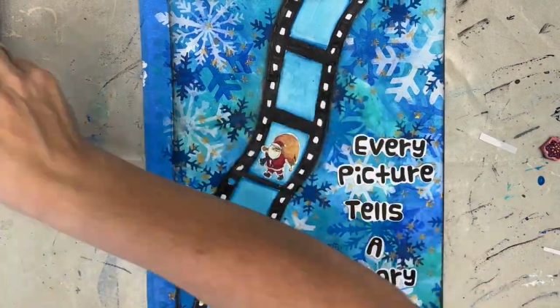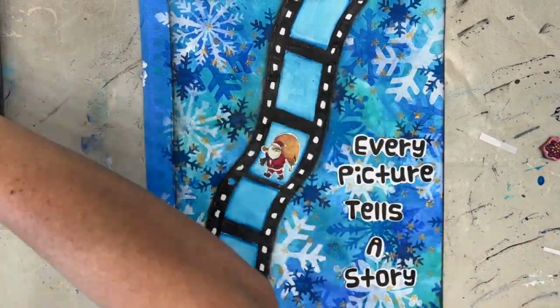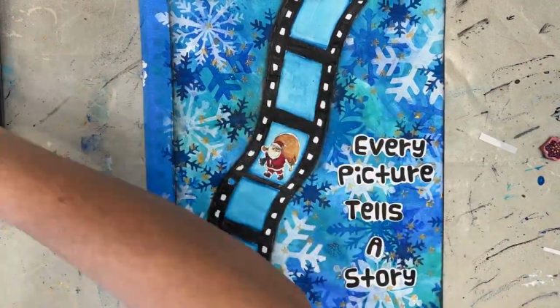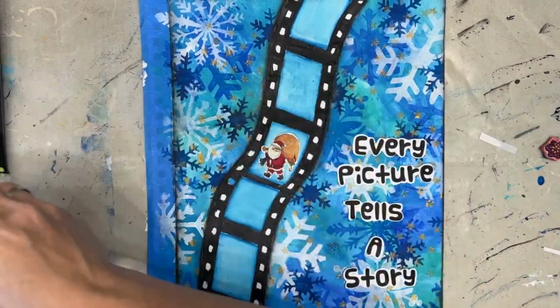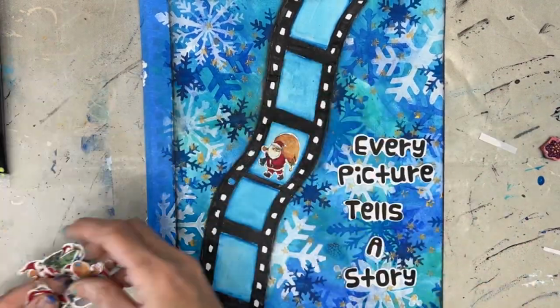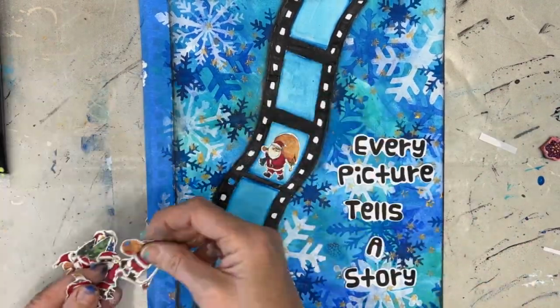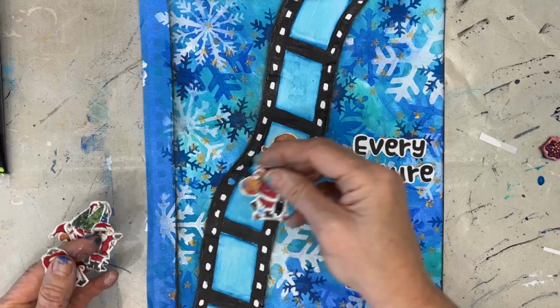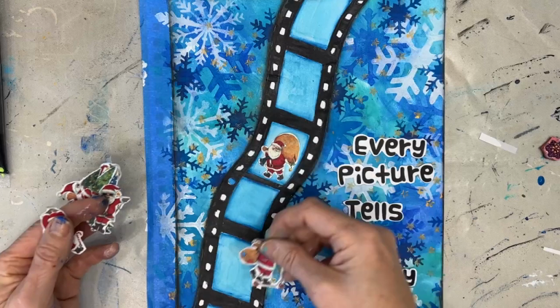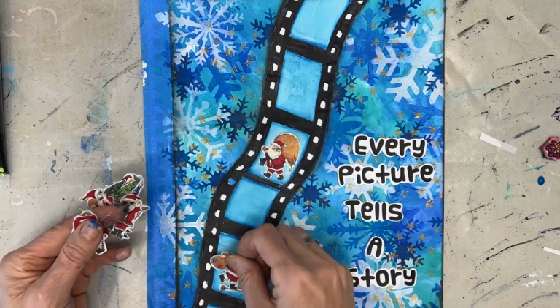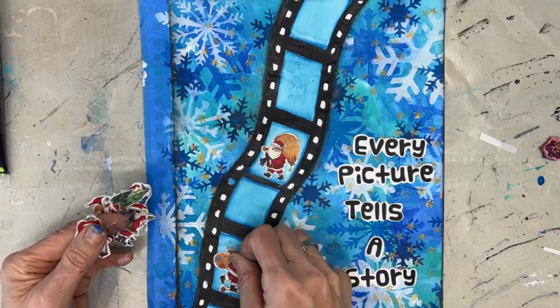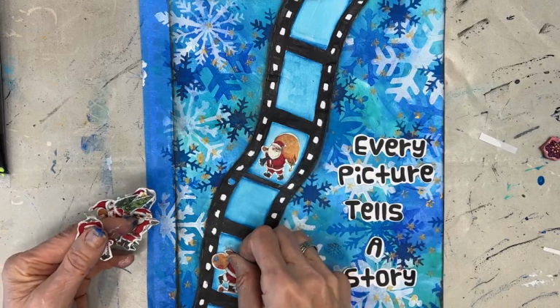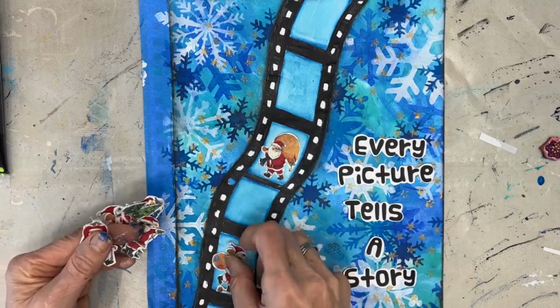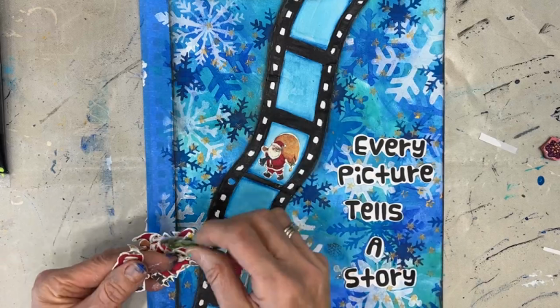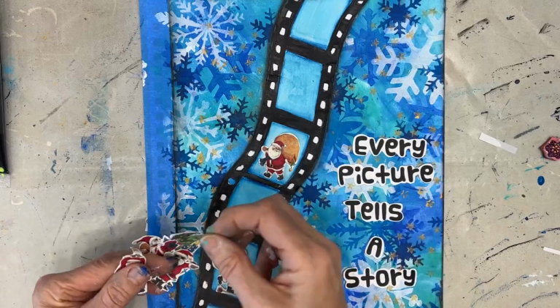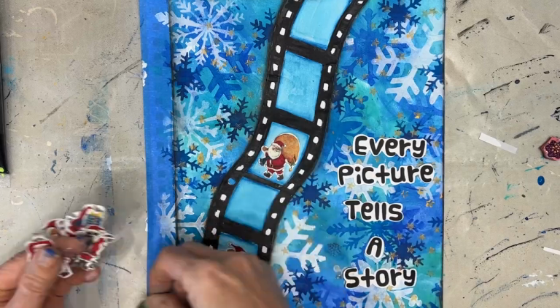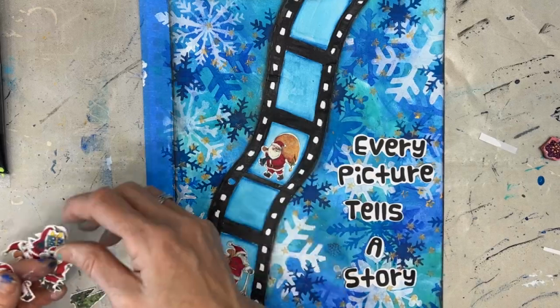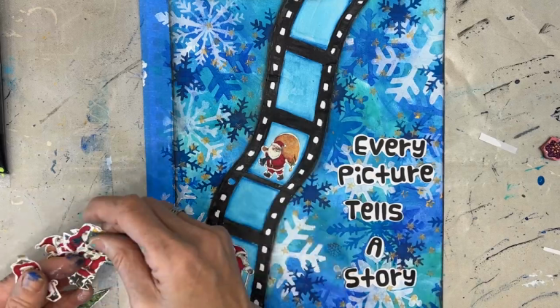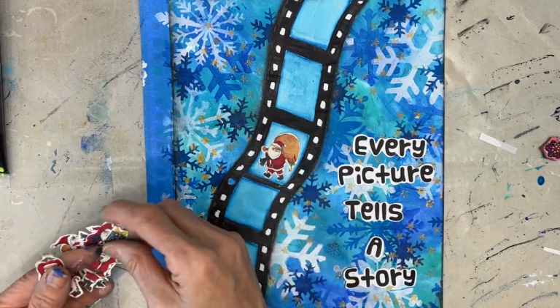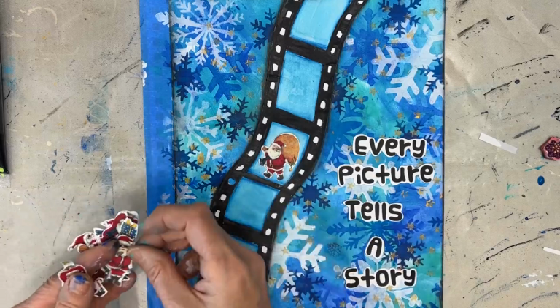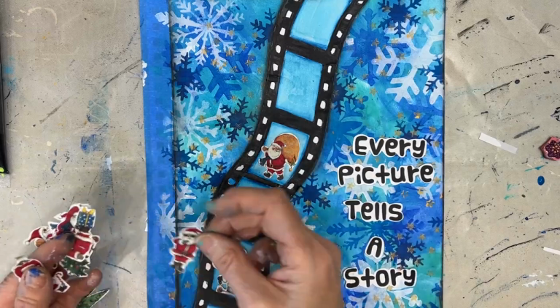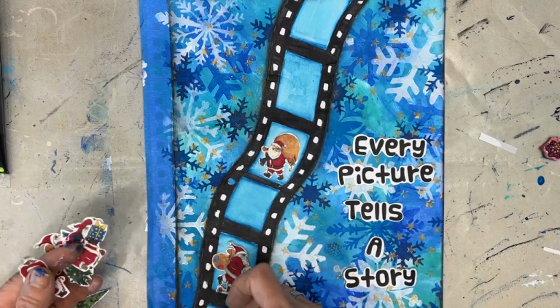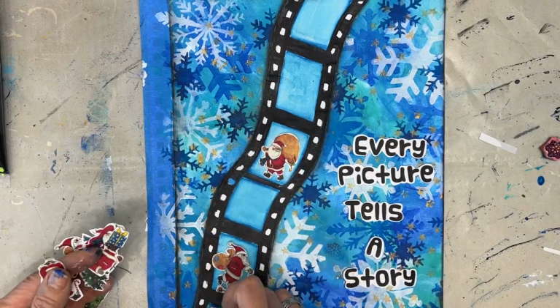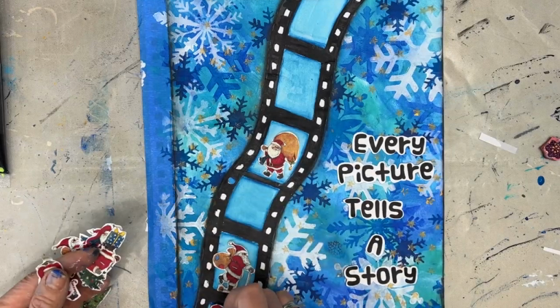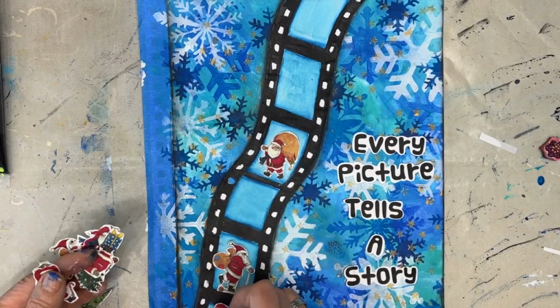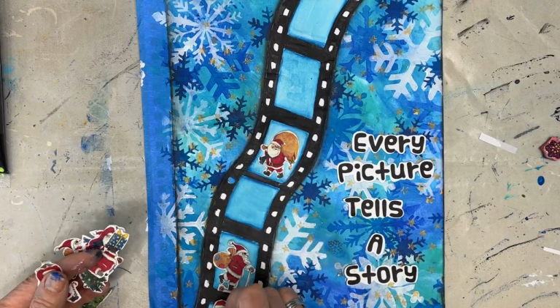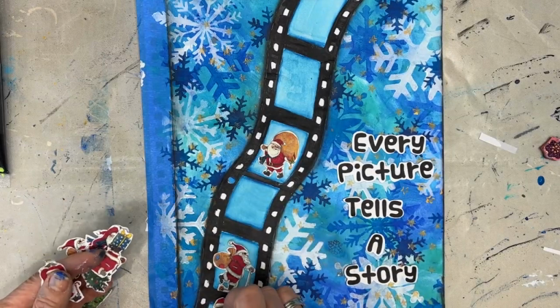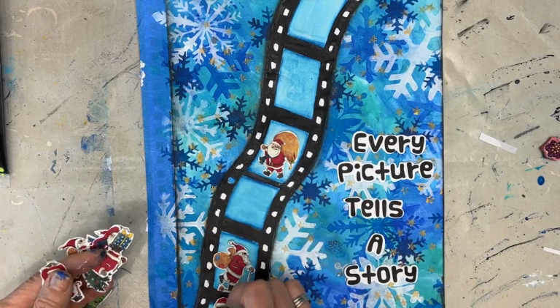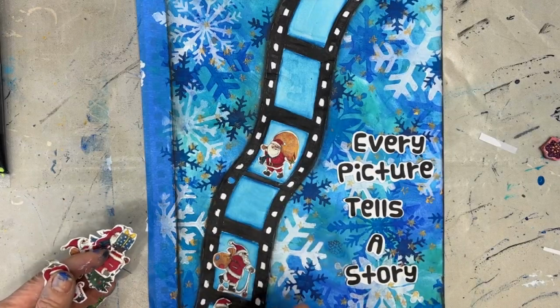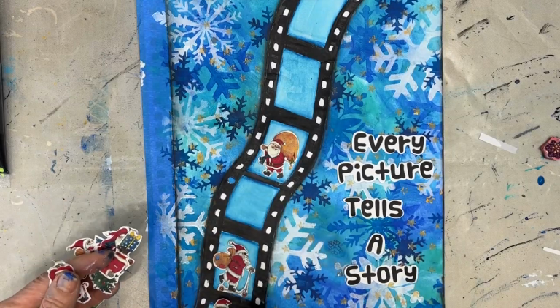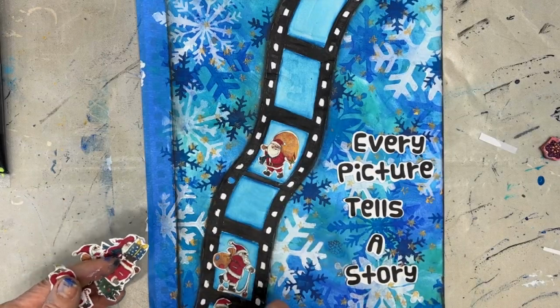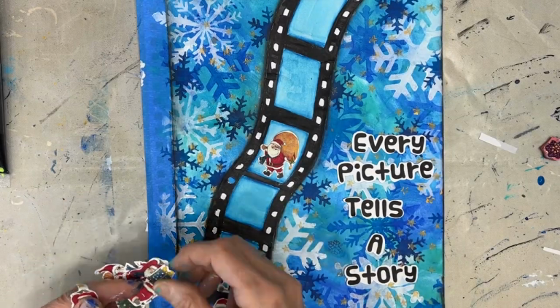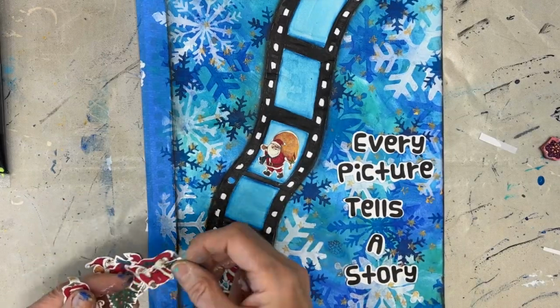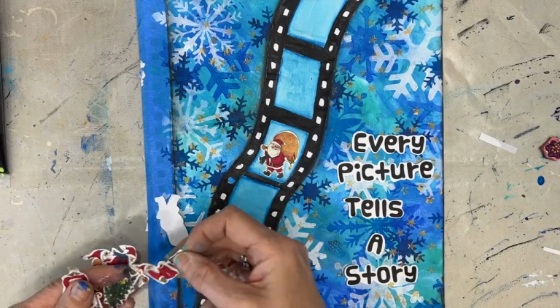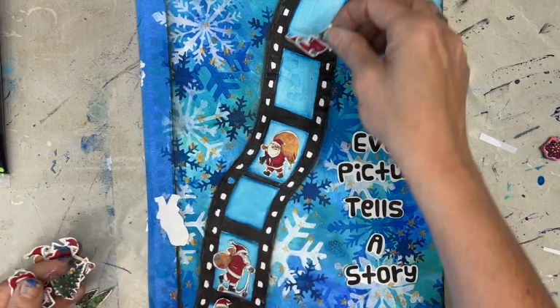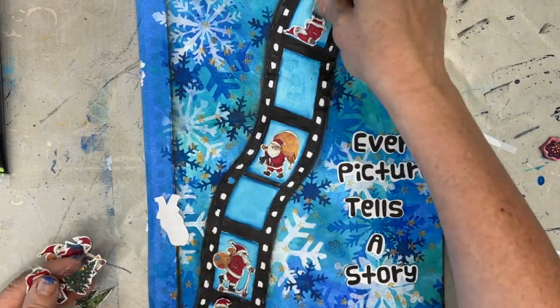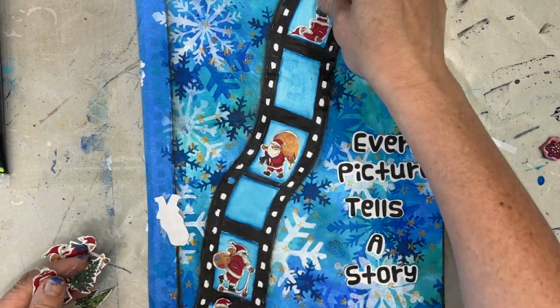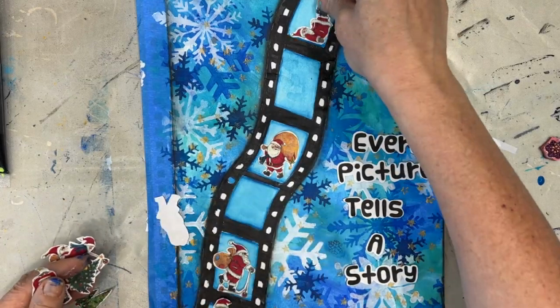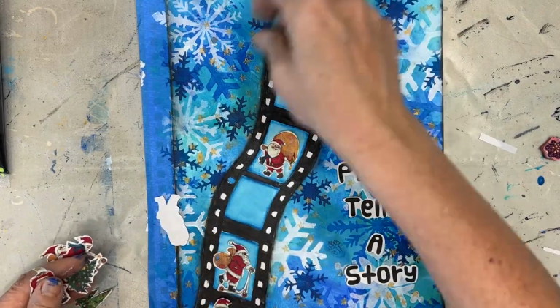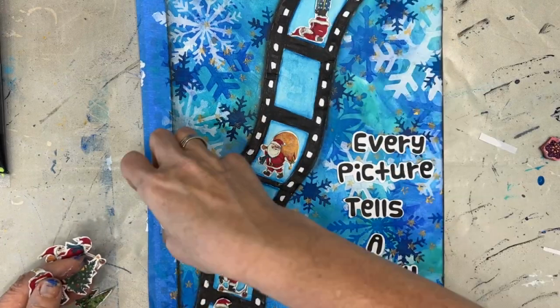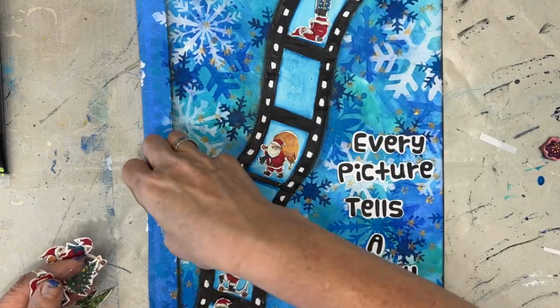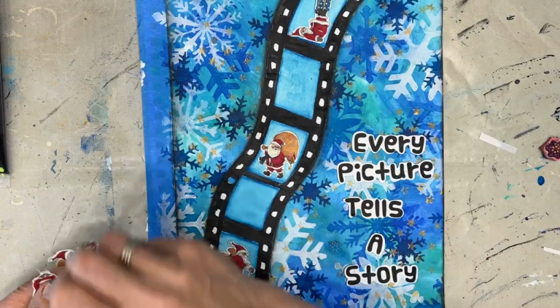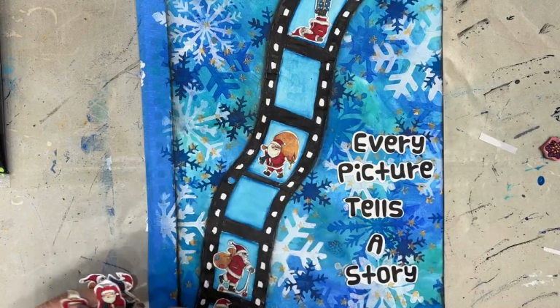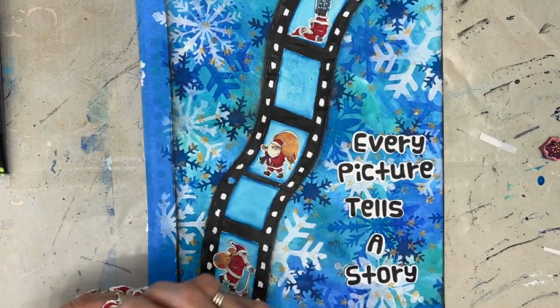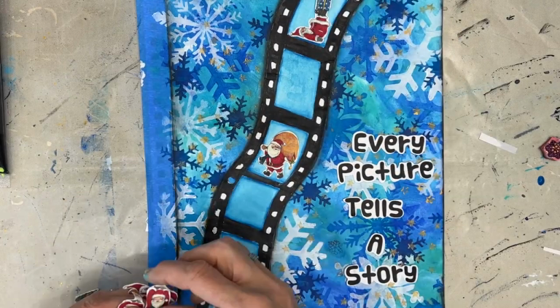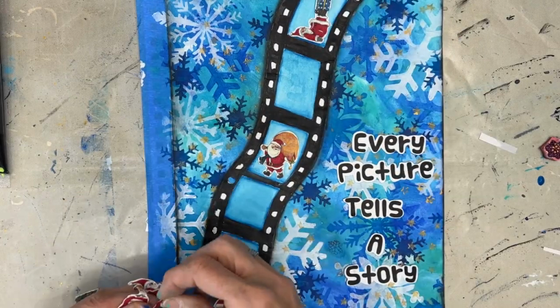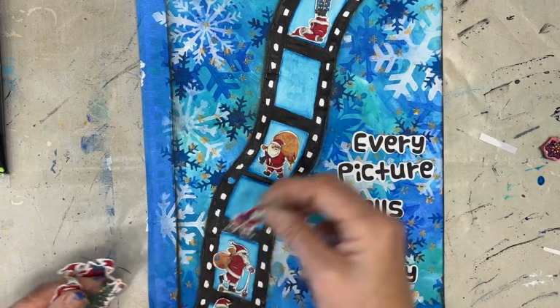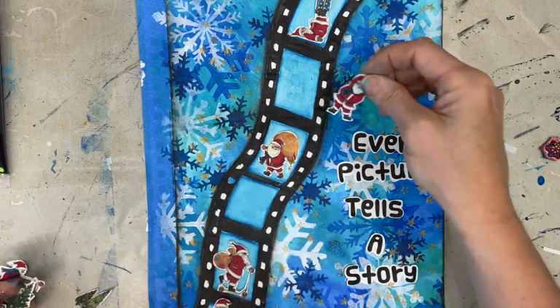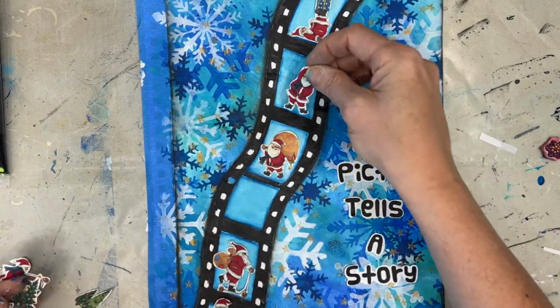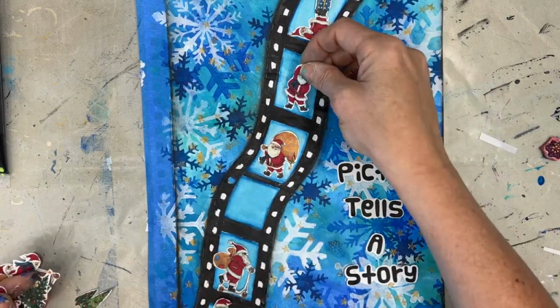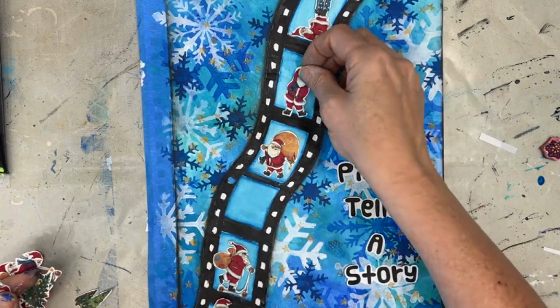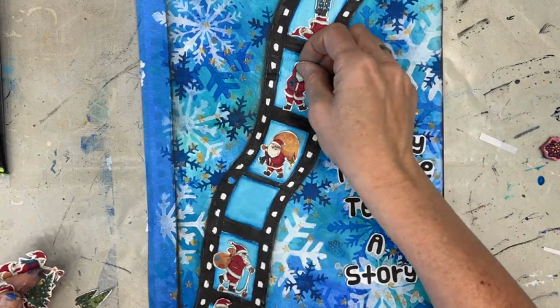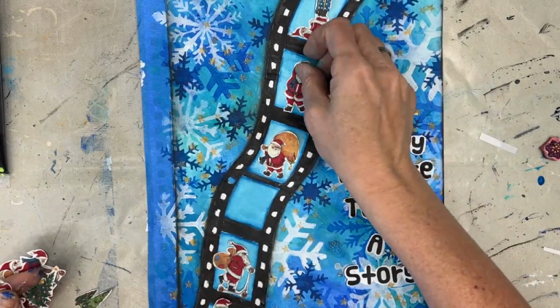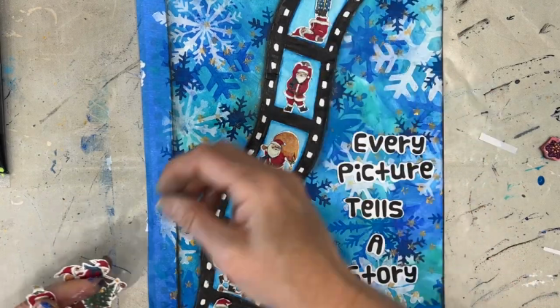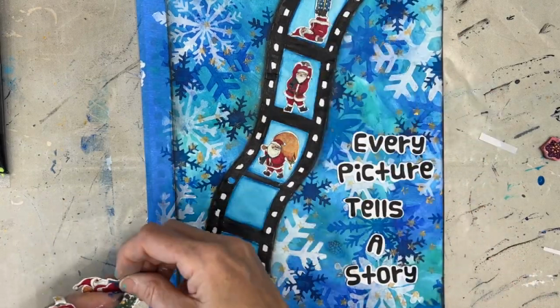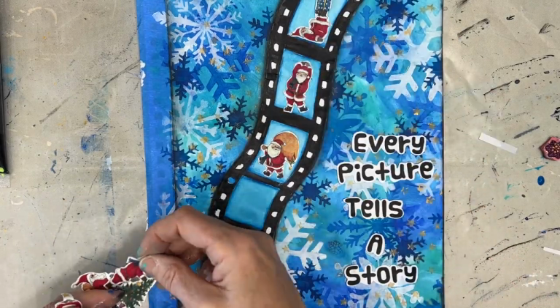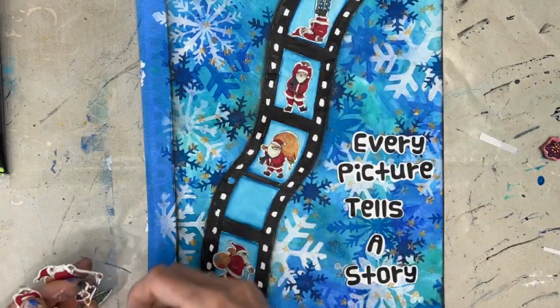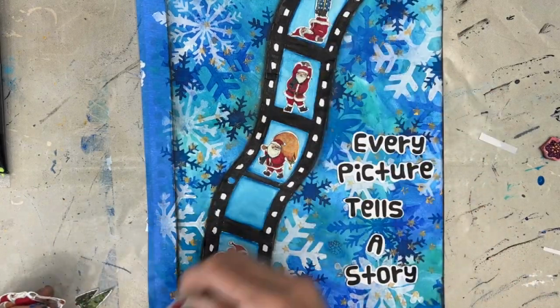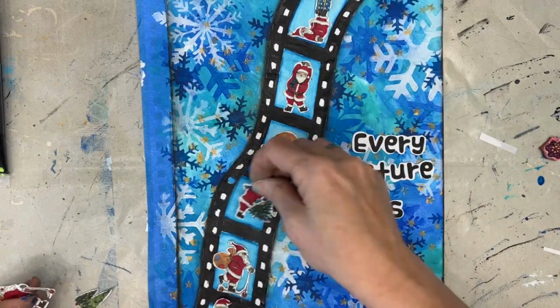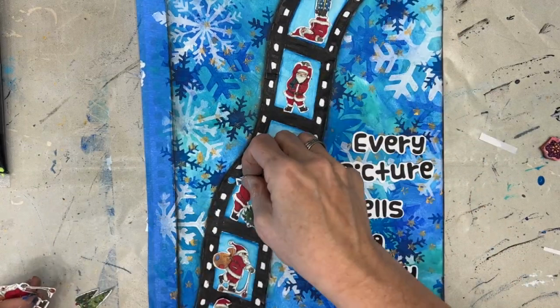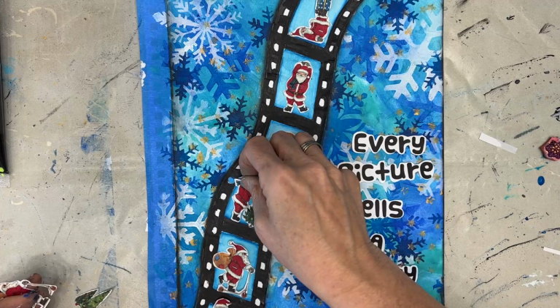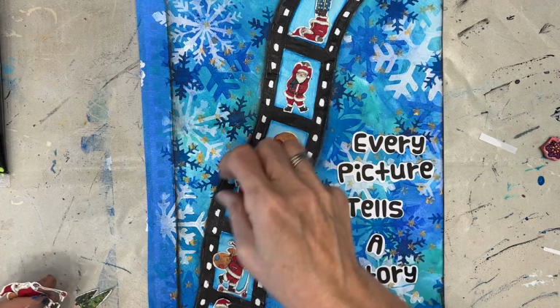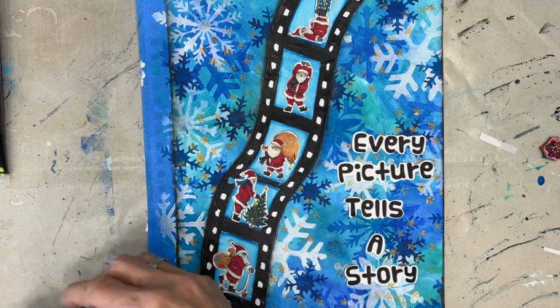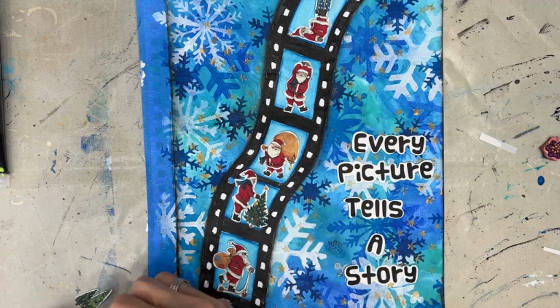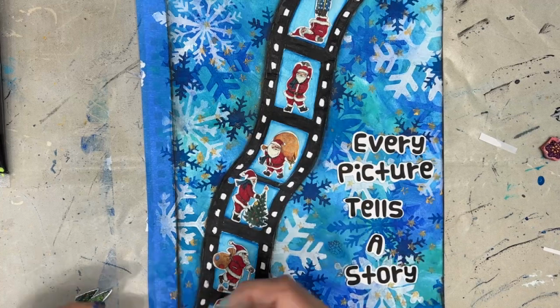I used a bold font and I found the saying, 'Every picture tells a story.' Can you think of a different sentiment to use?